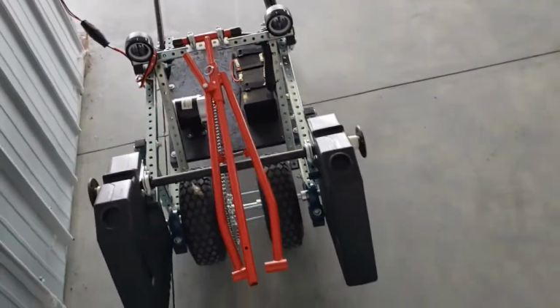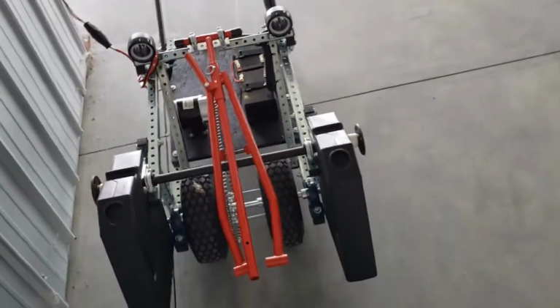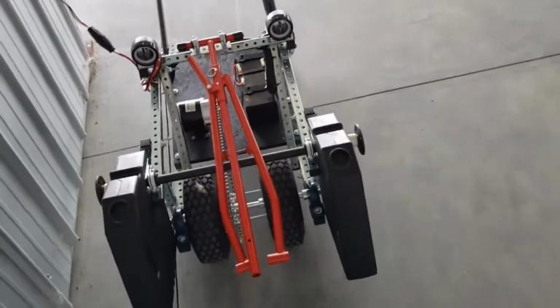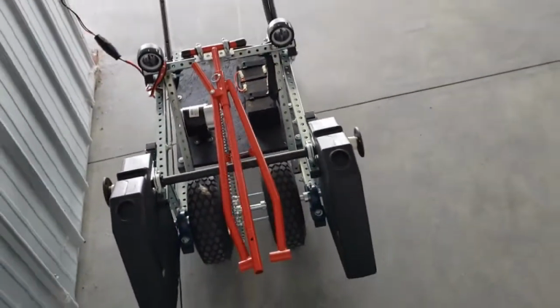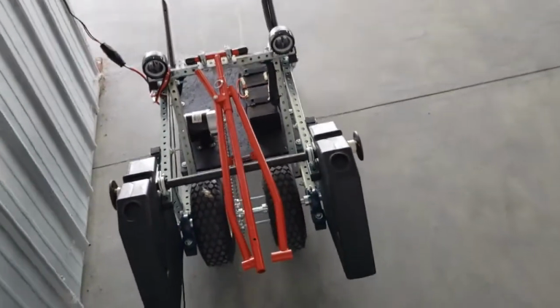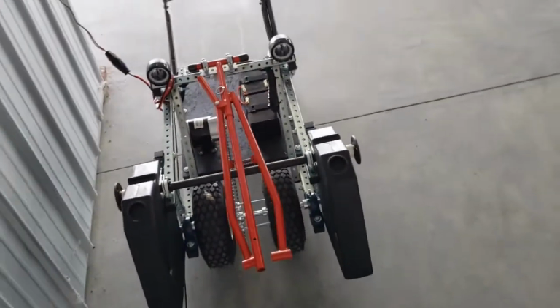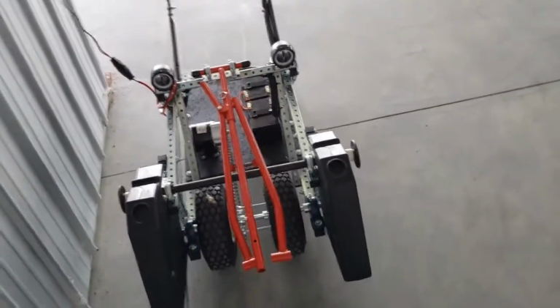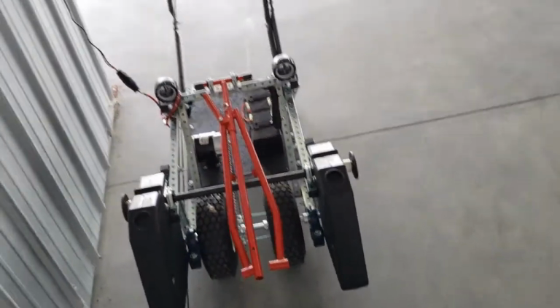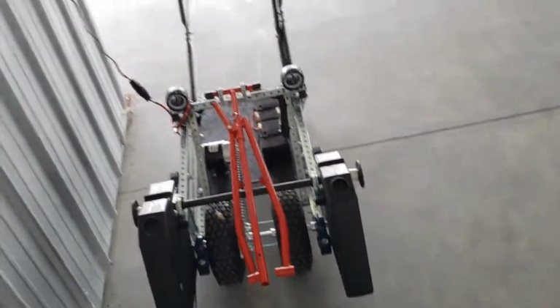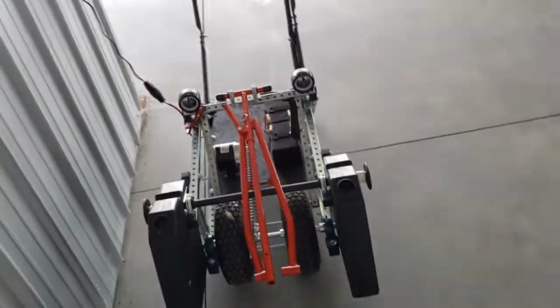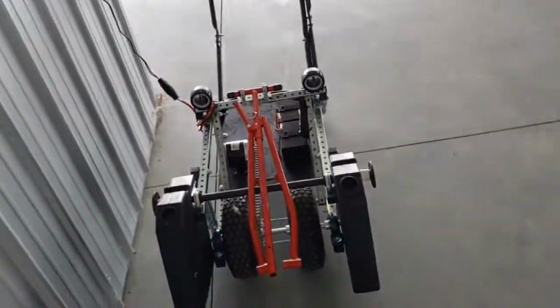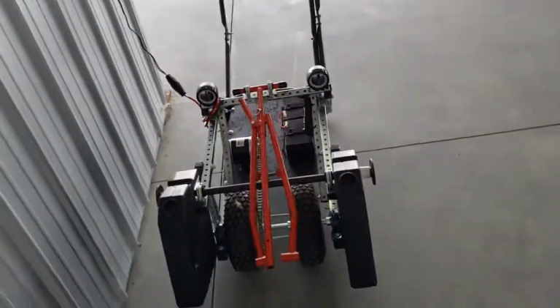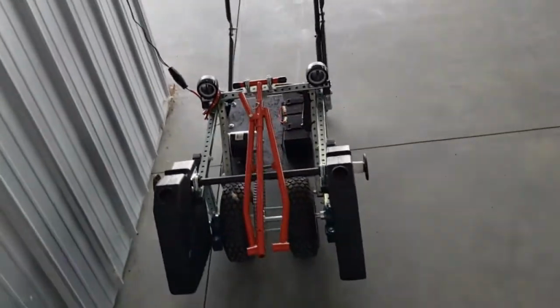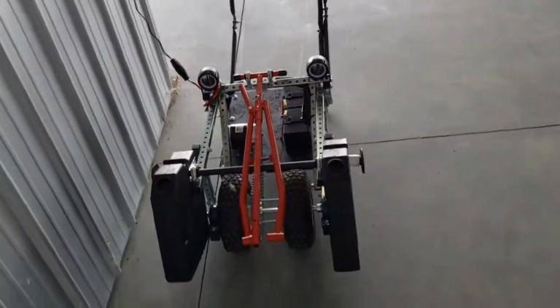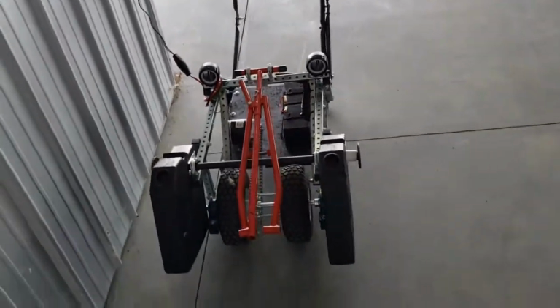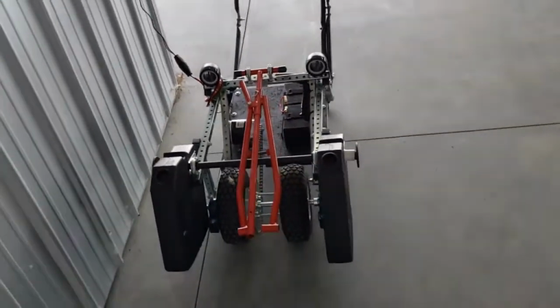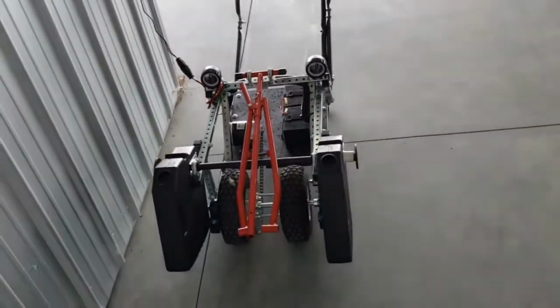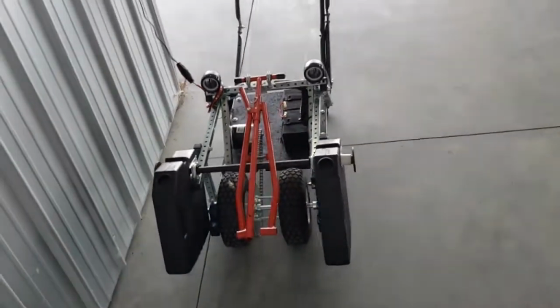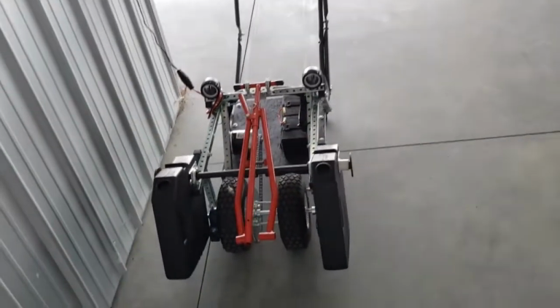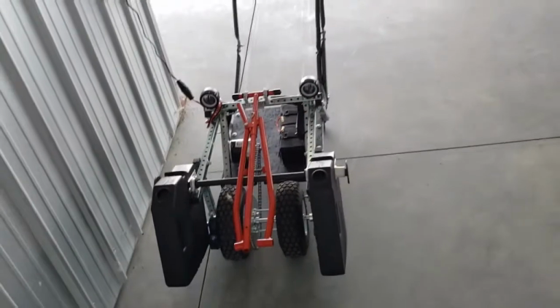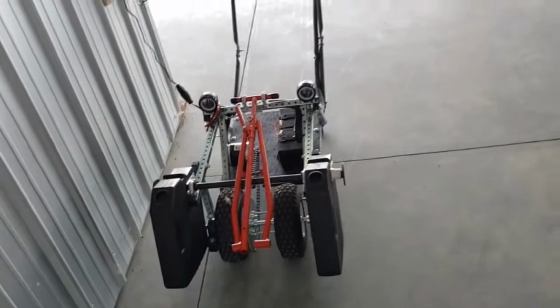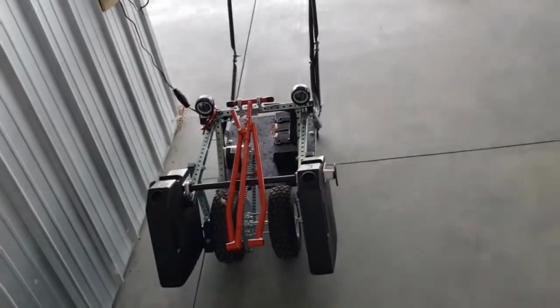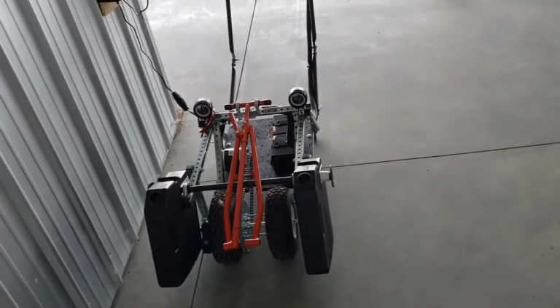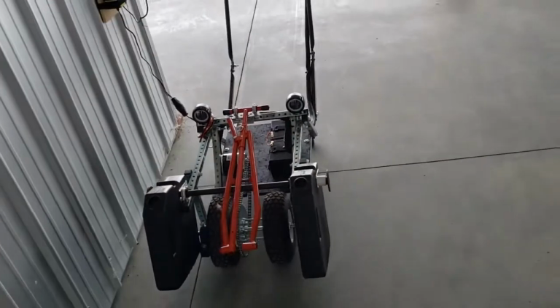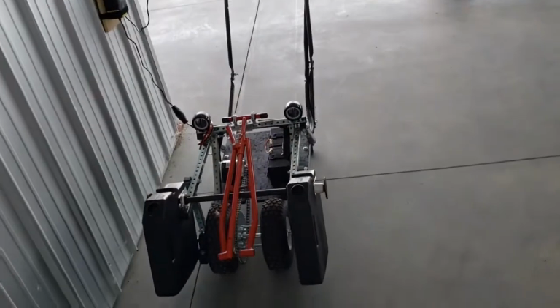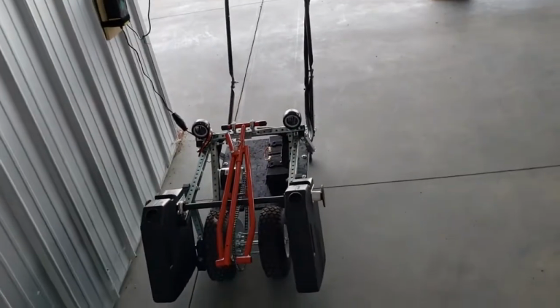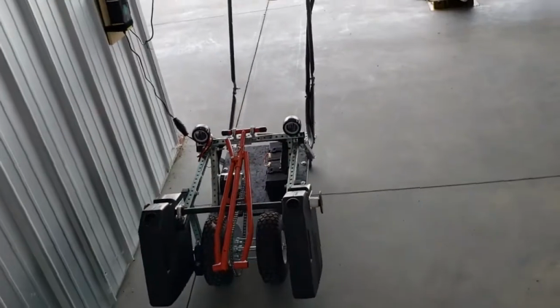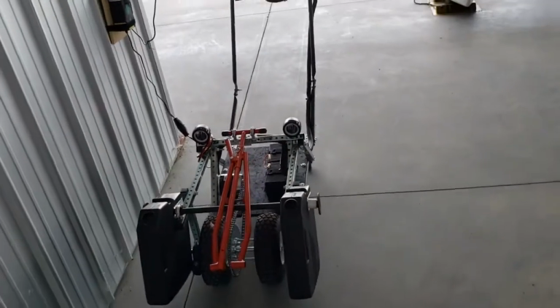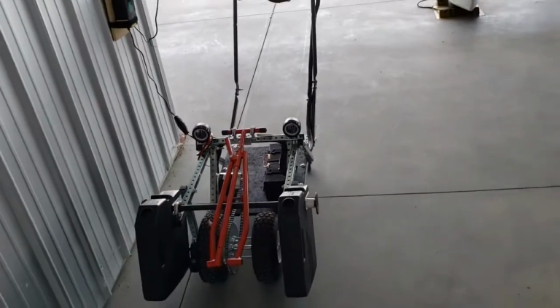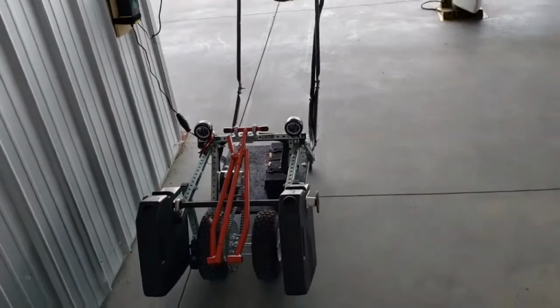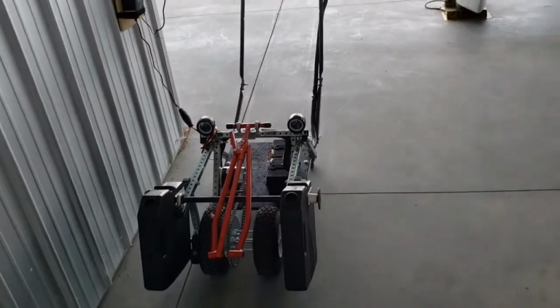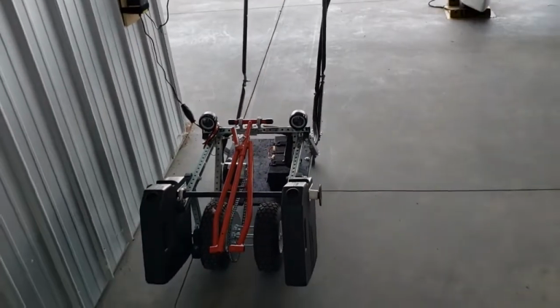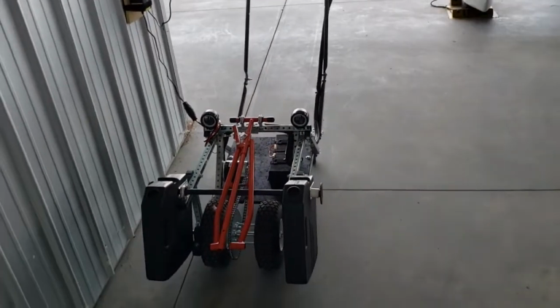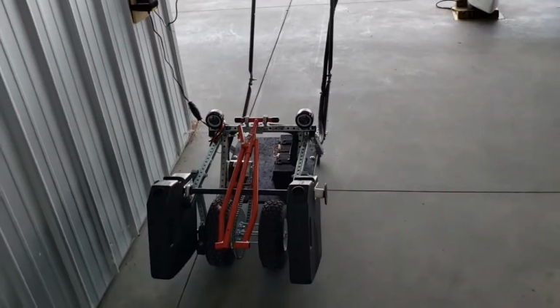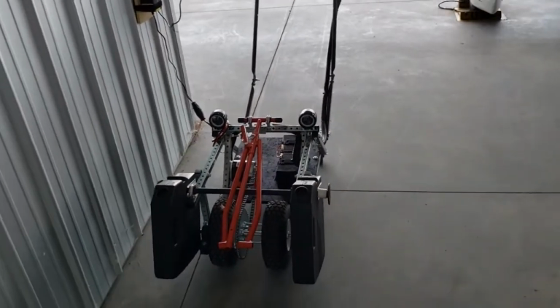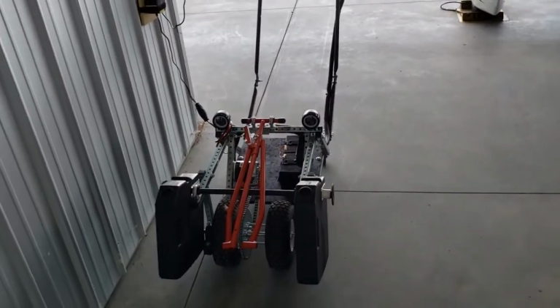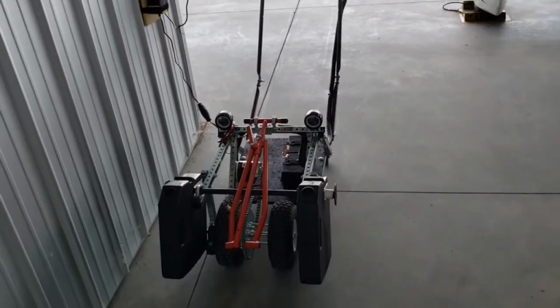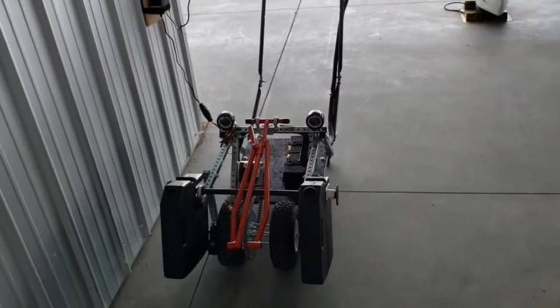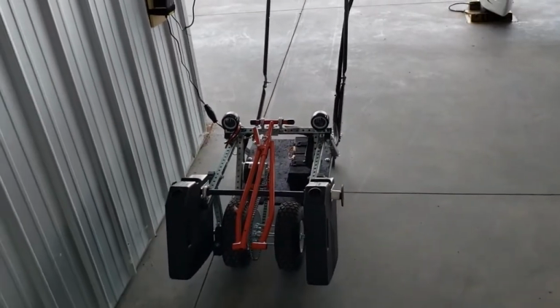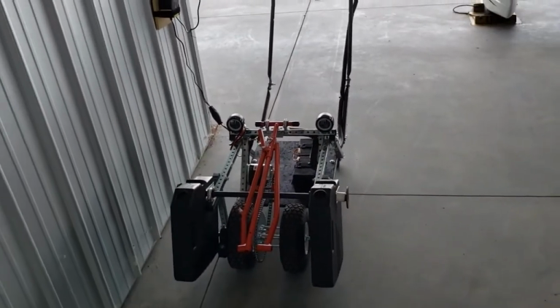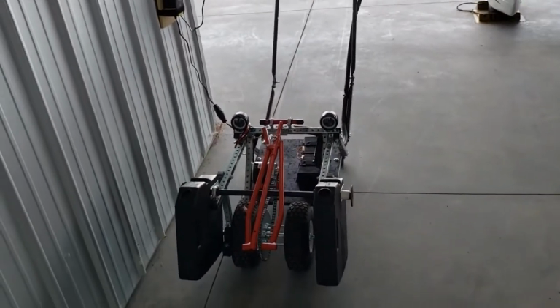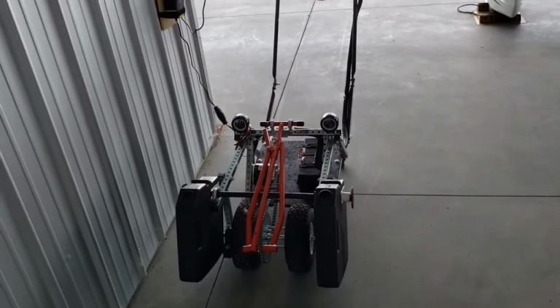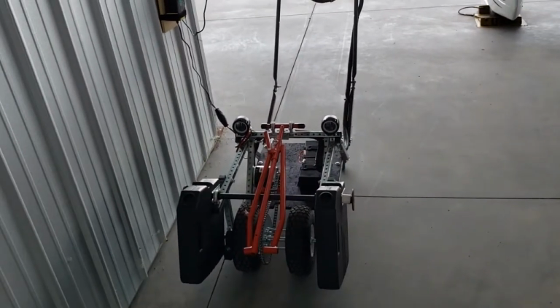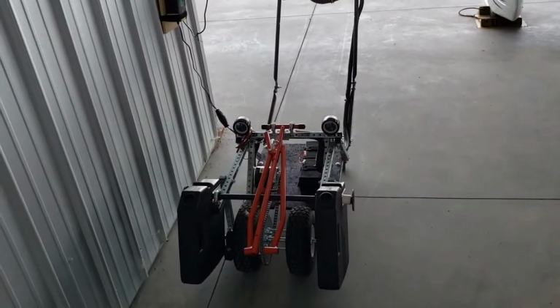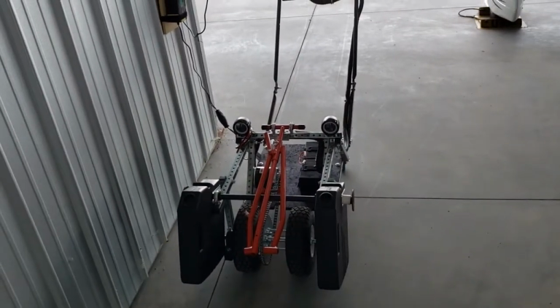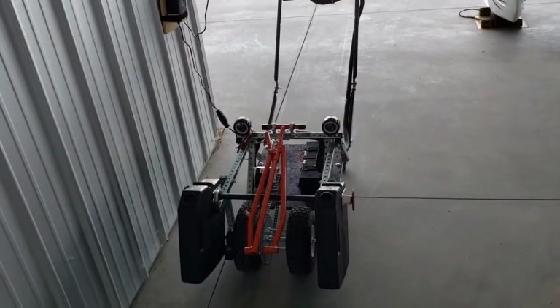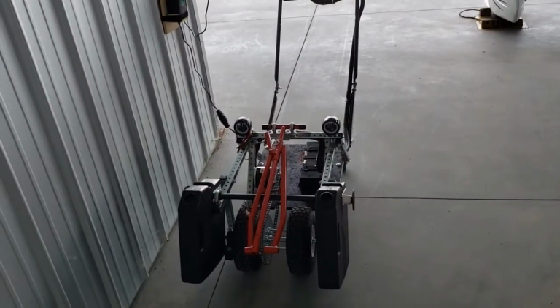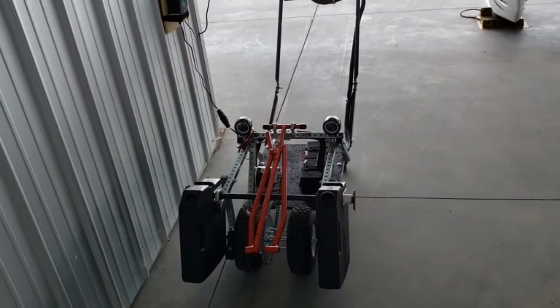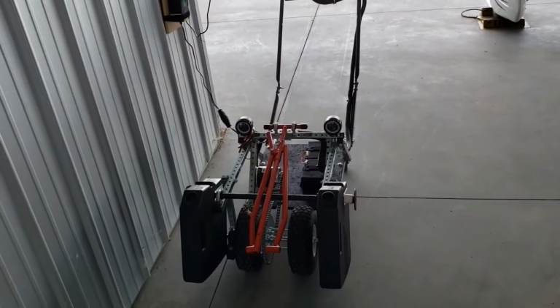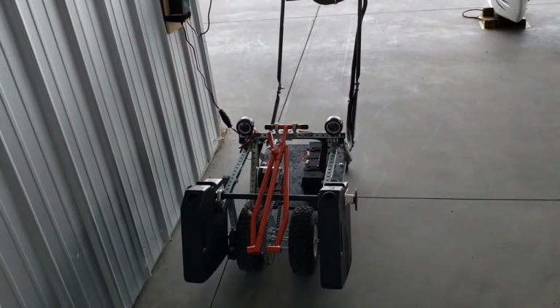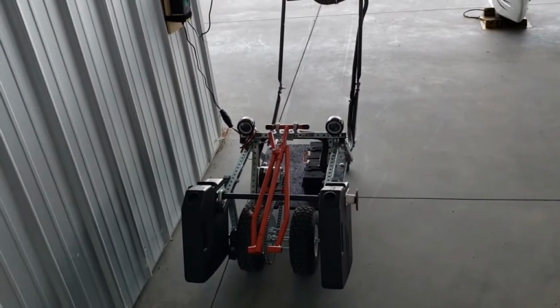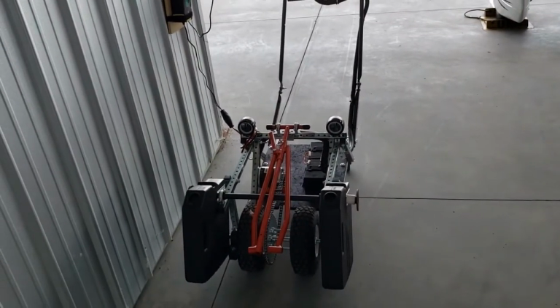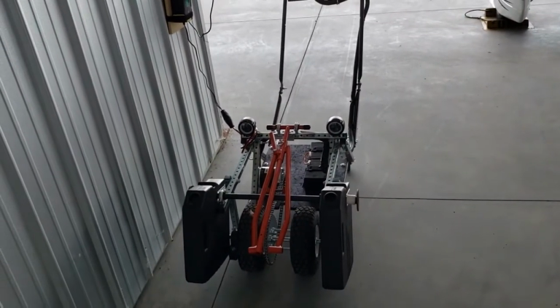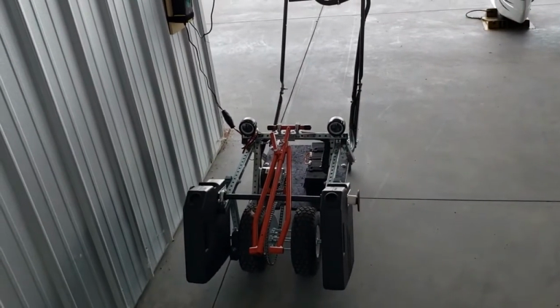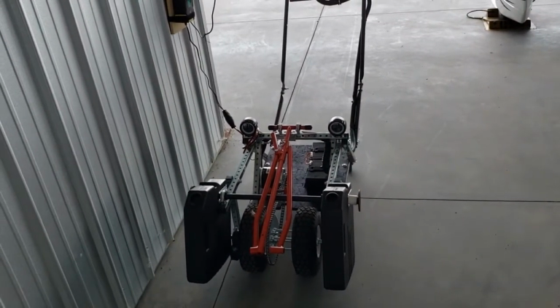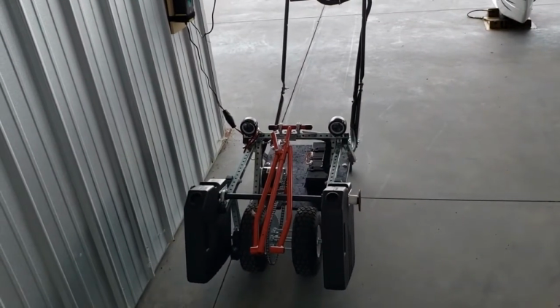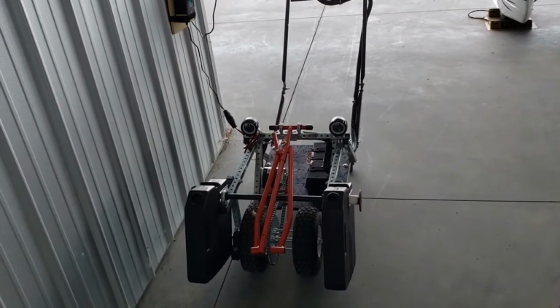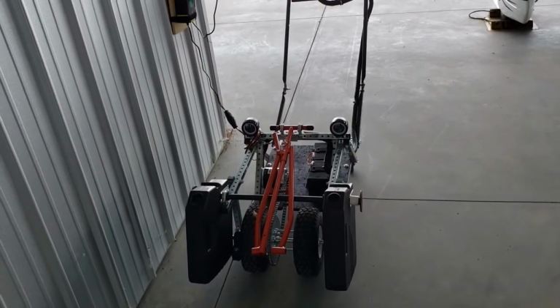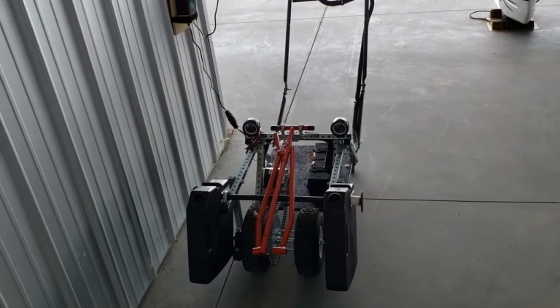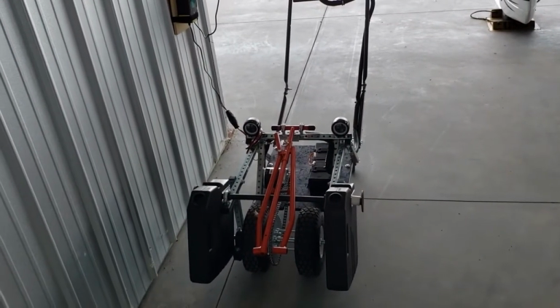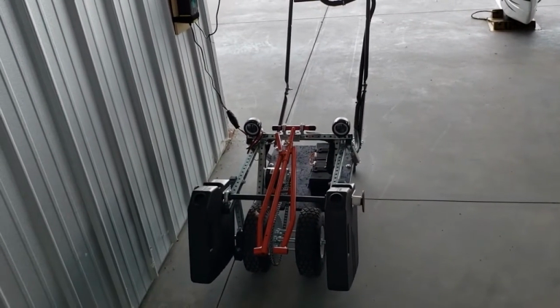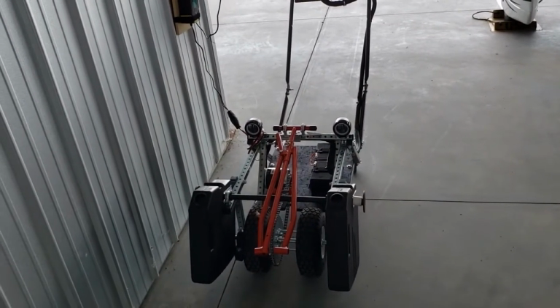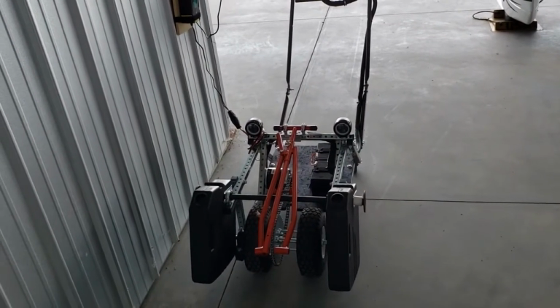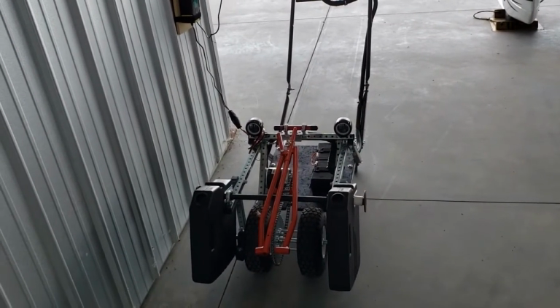And that's my DIY electric aircraft tug.